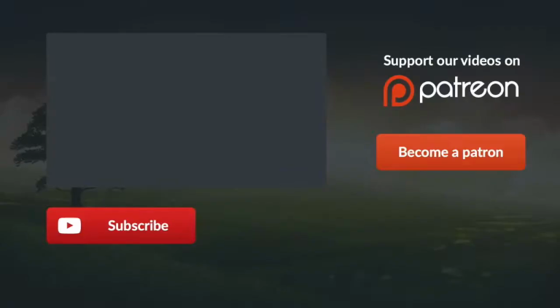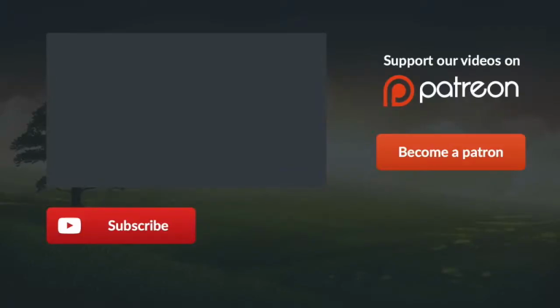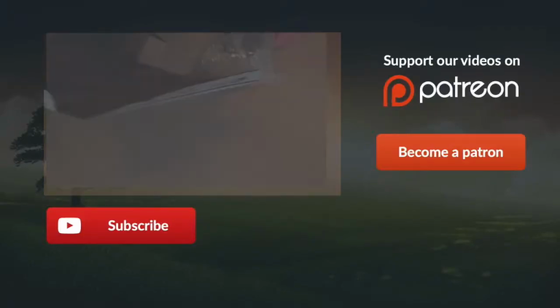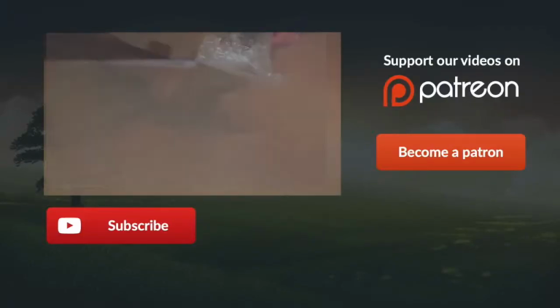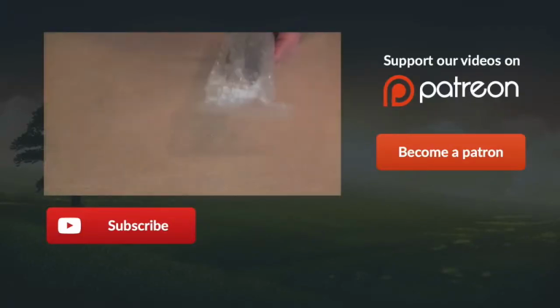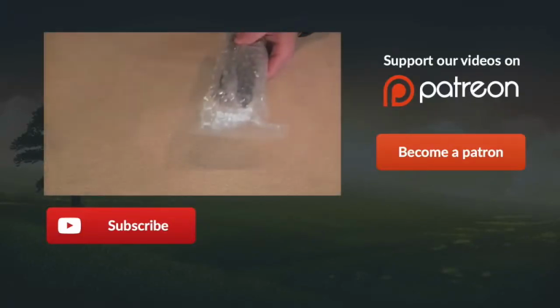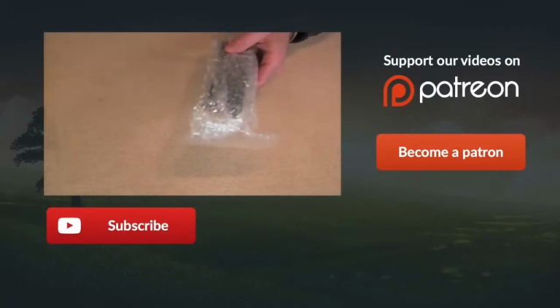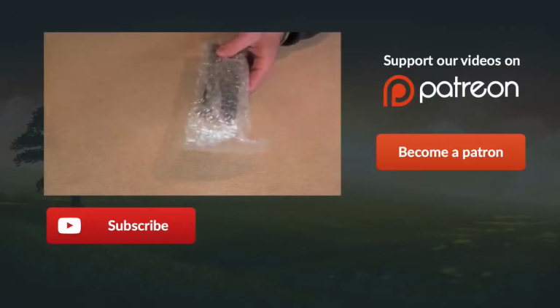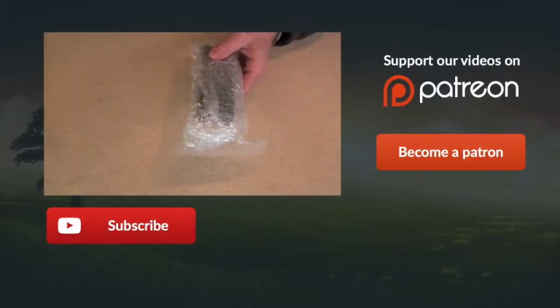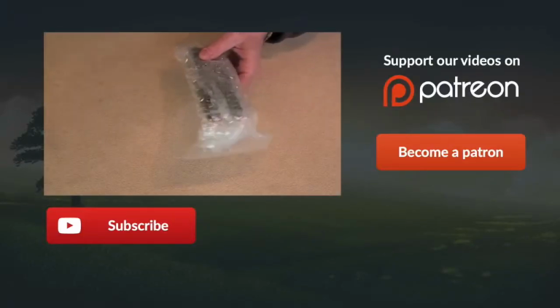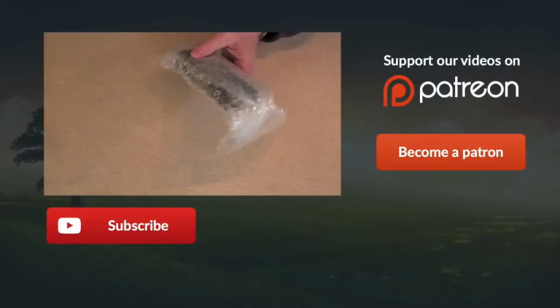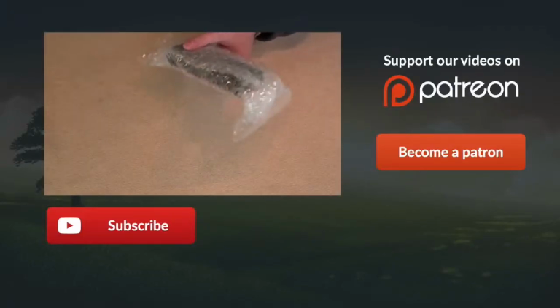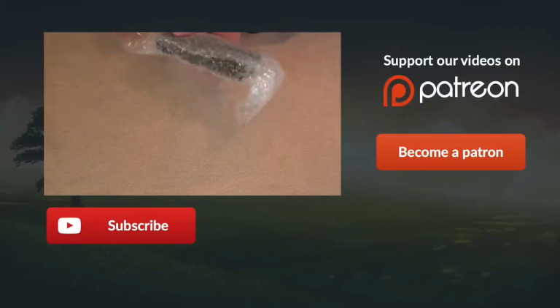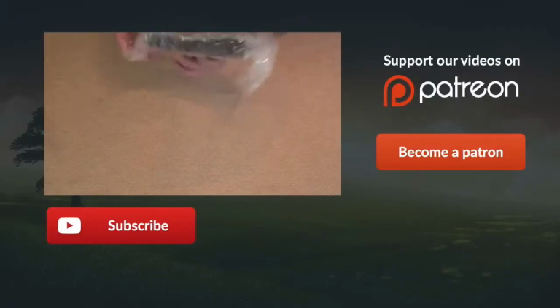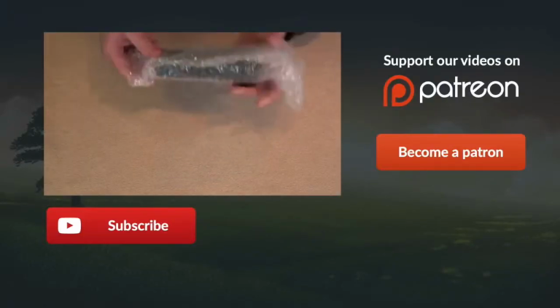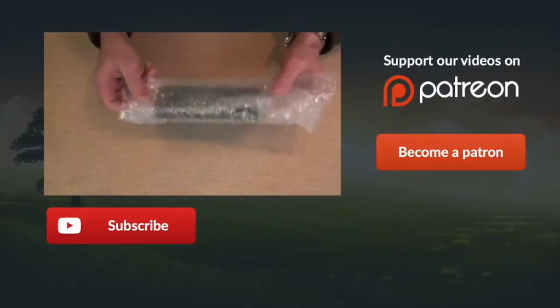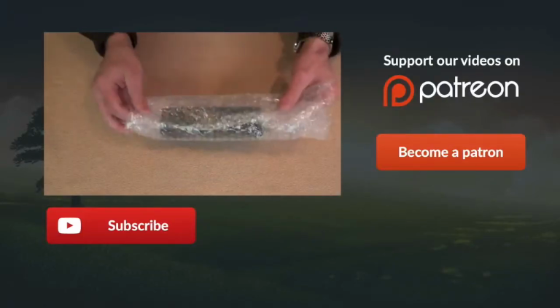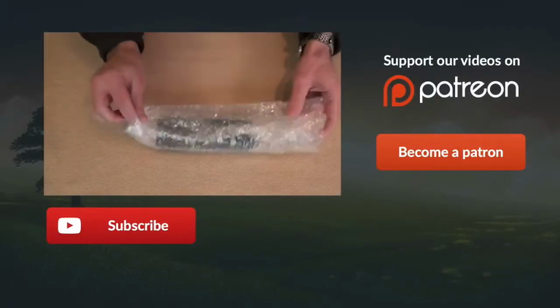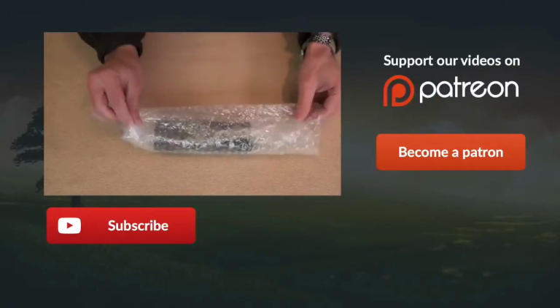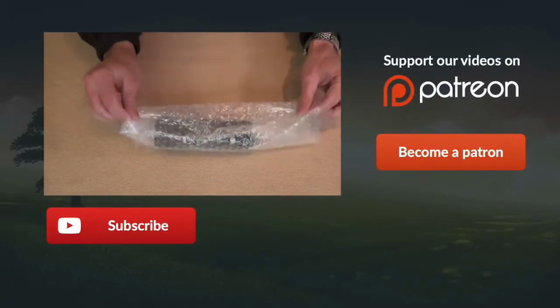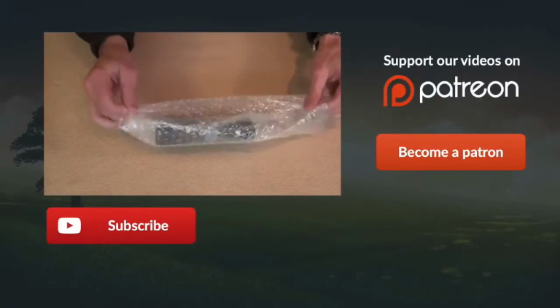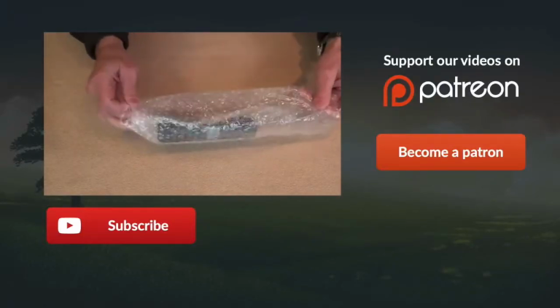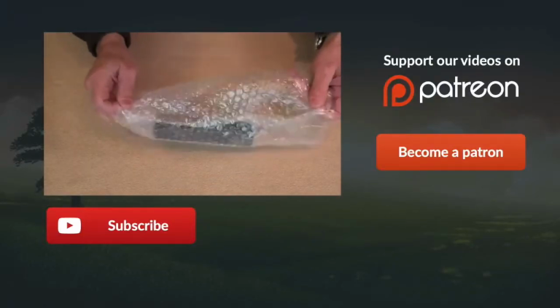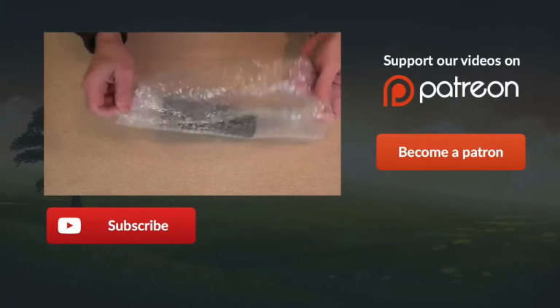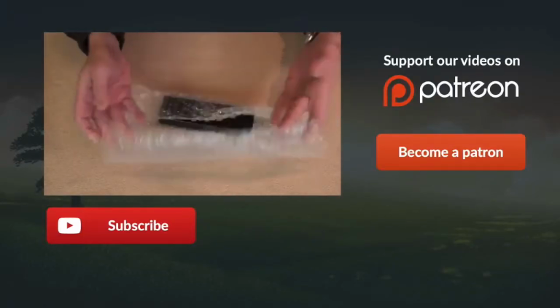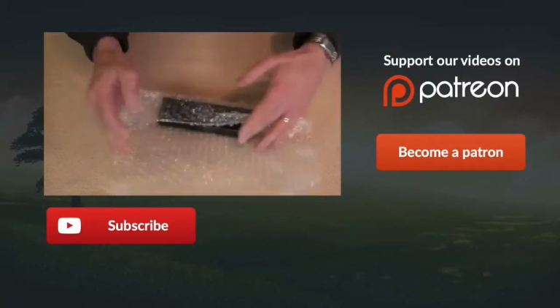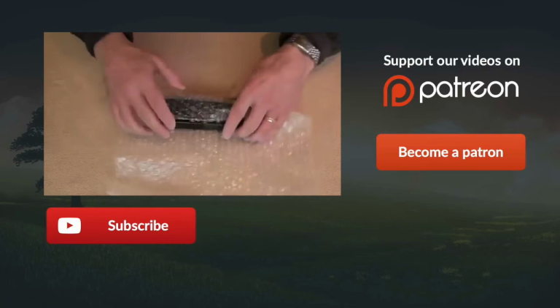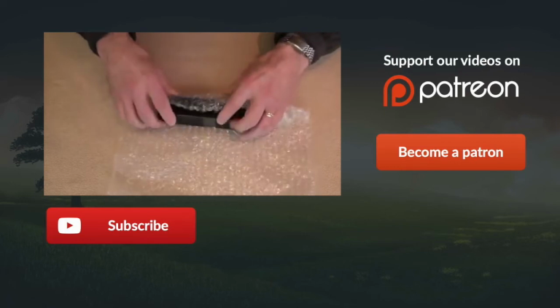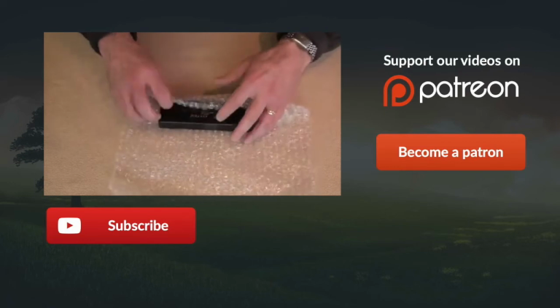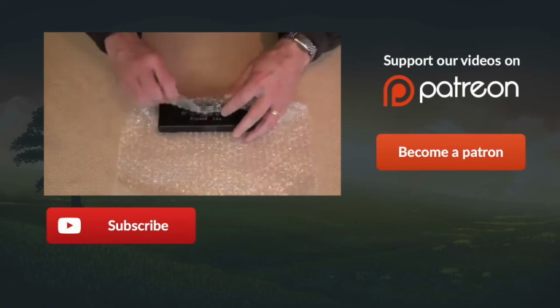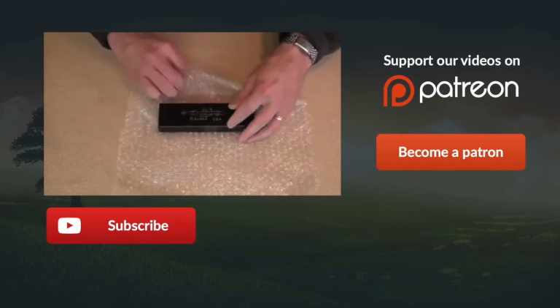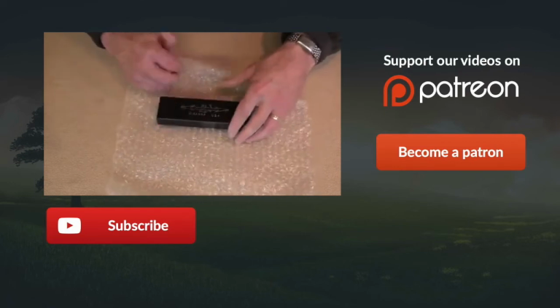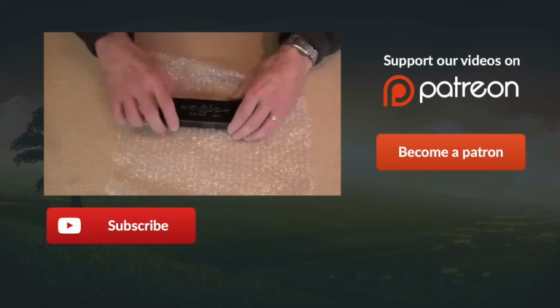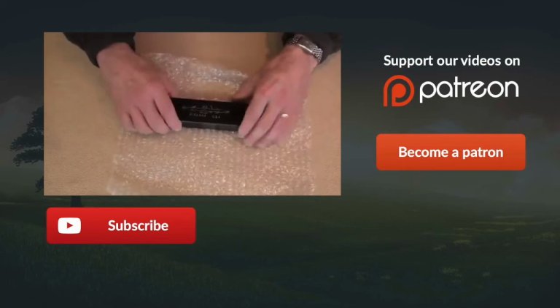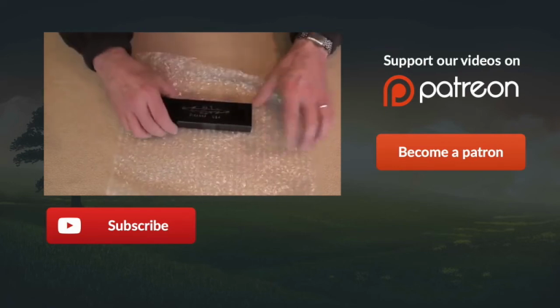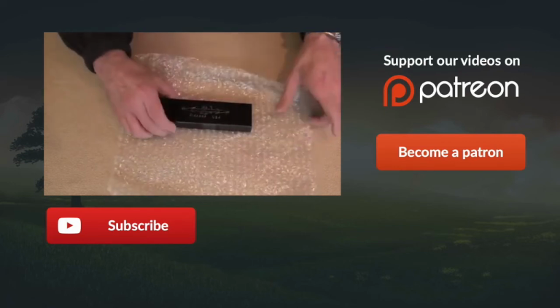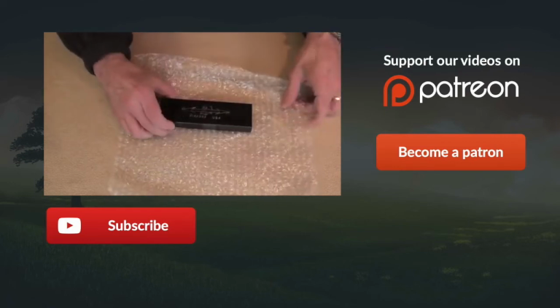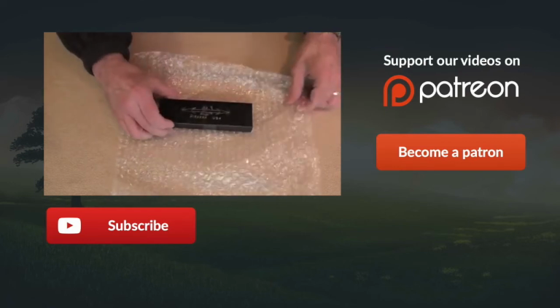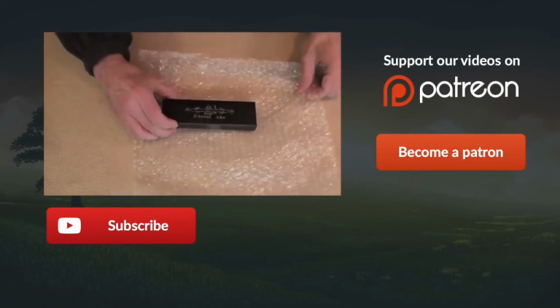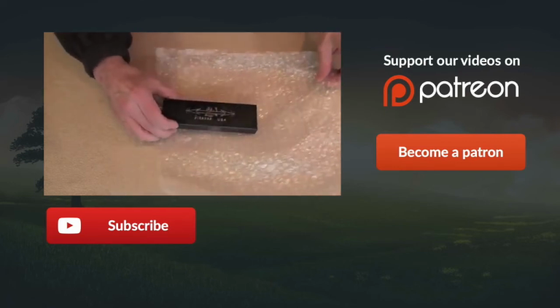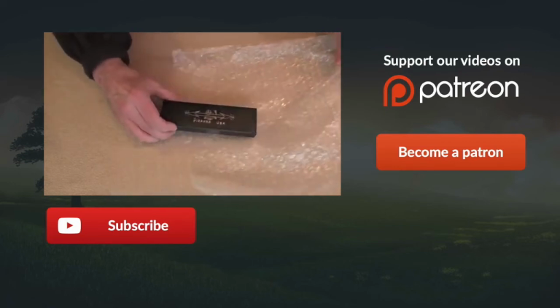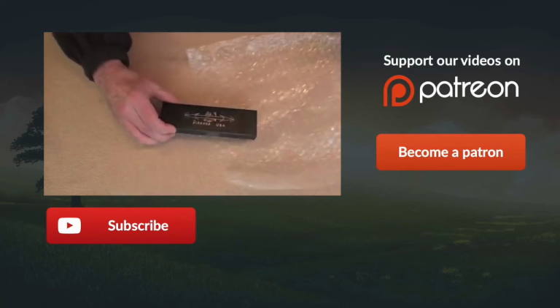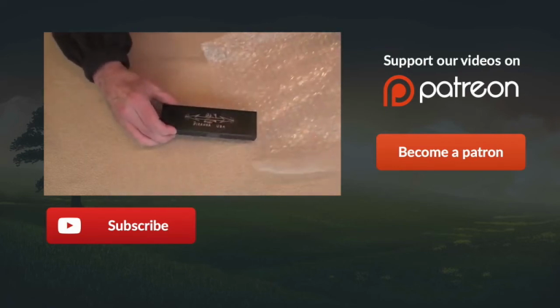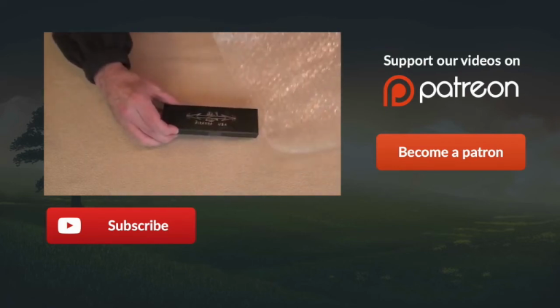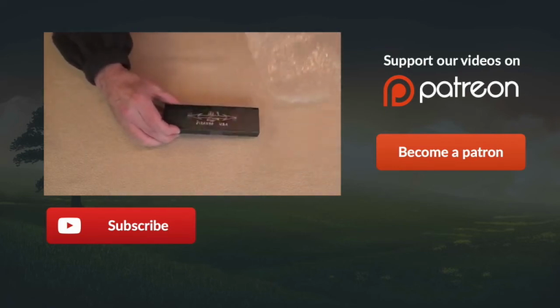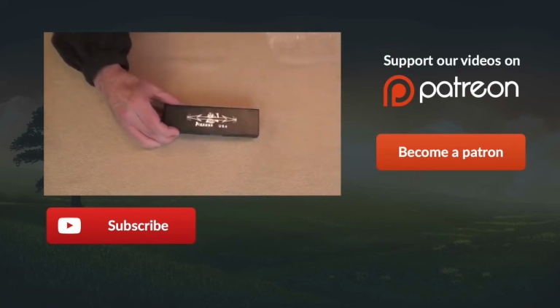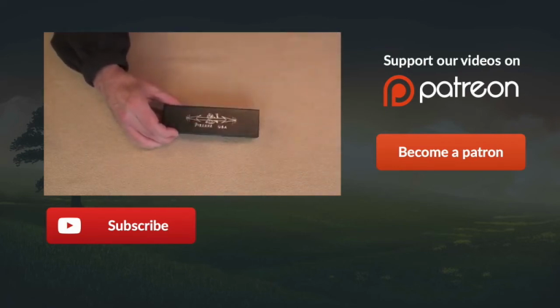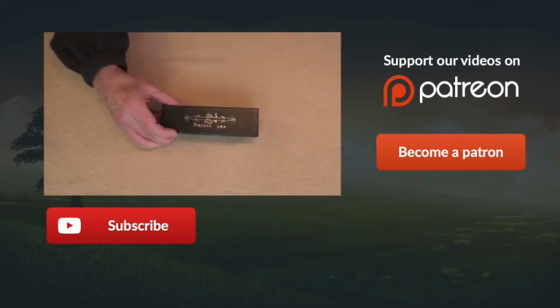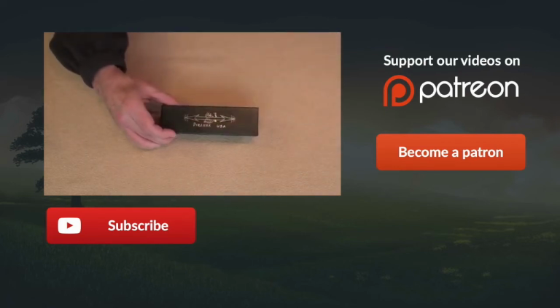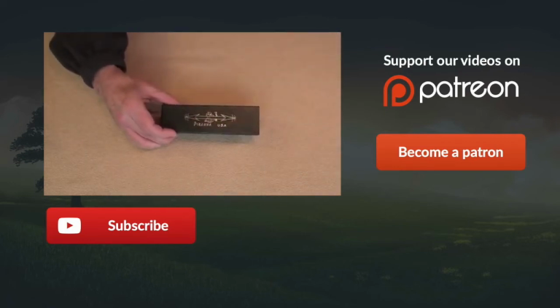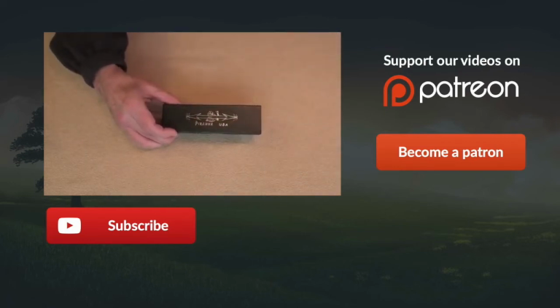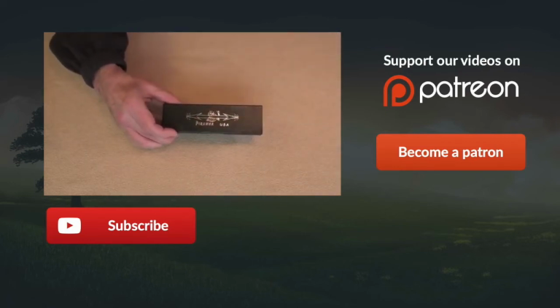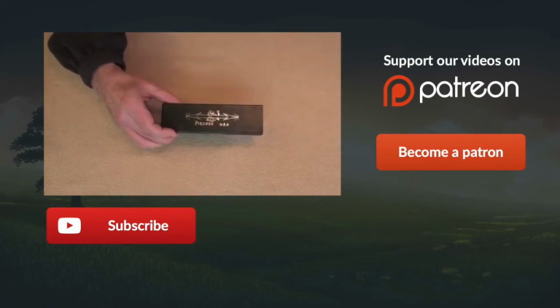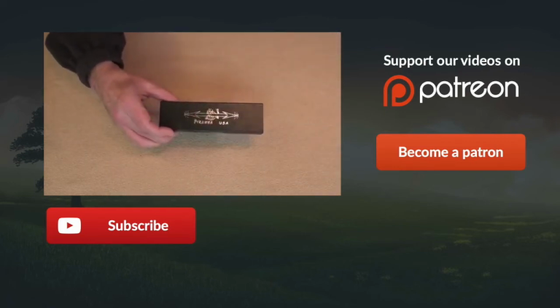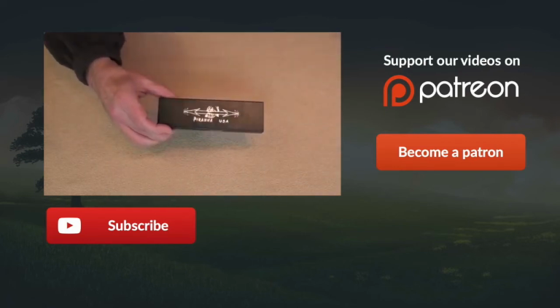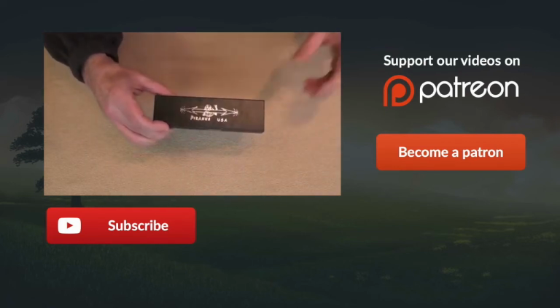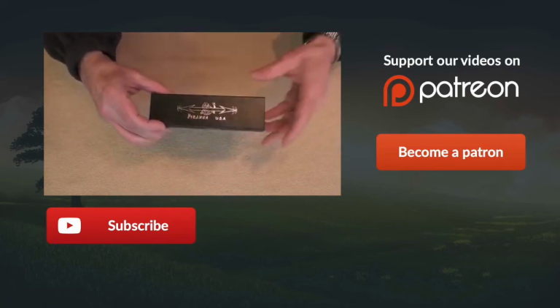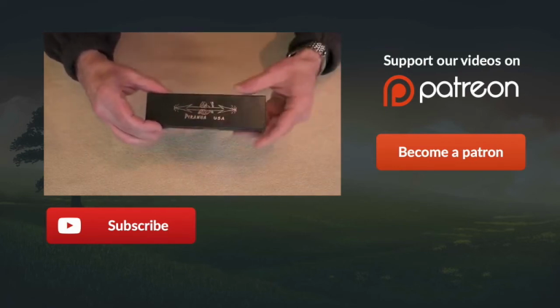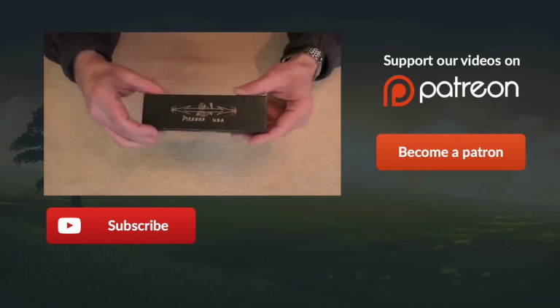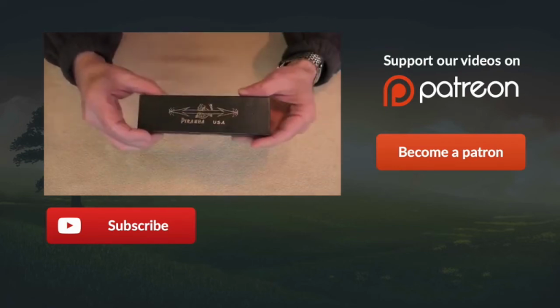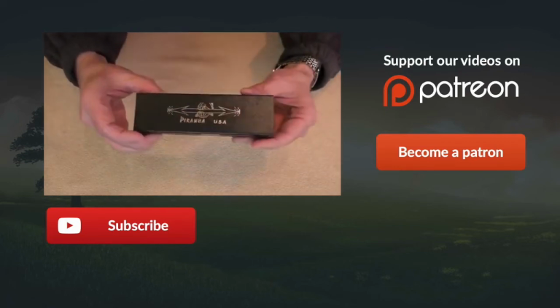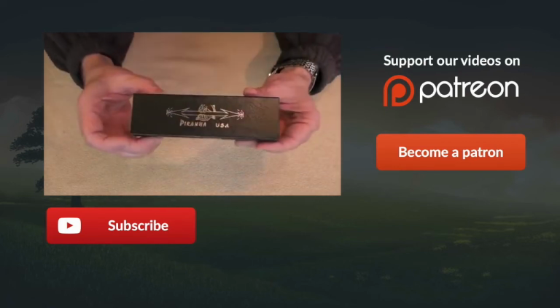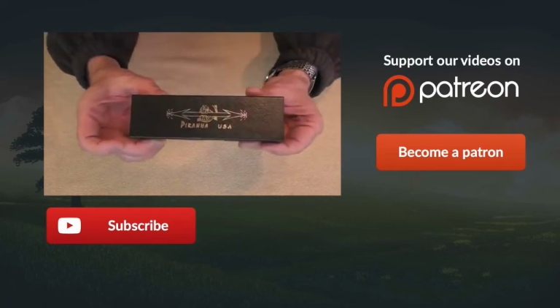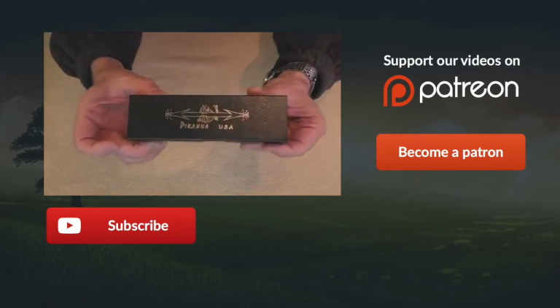Can you guess what it is already? There it is — look at that!